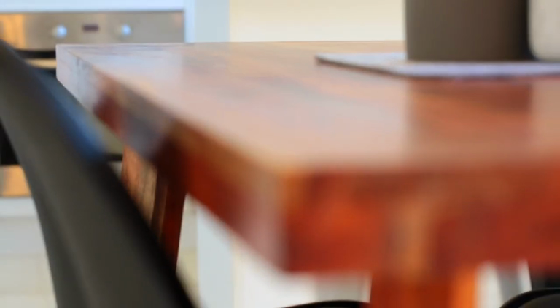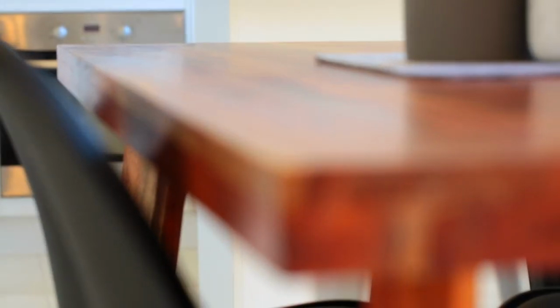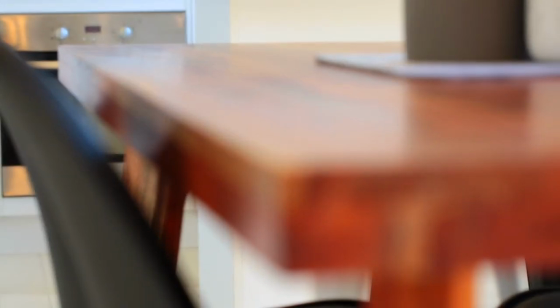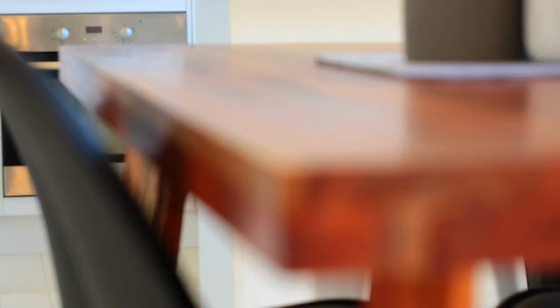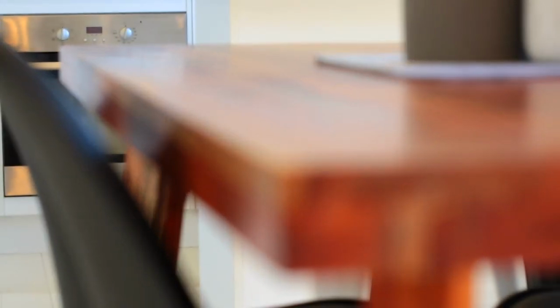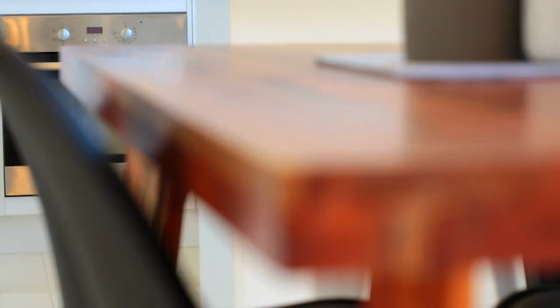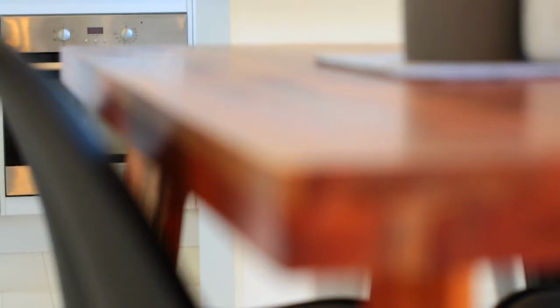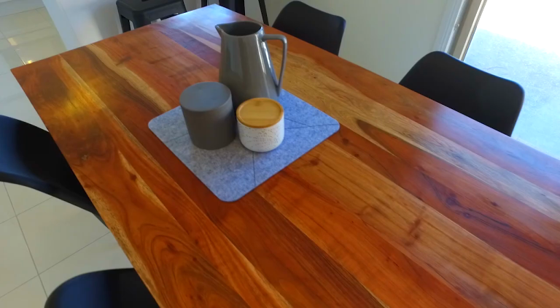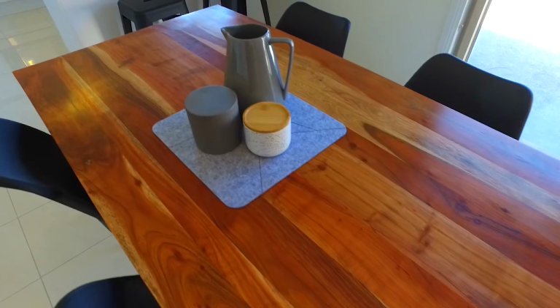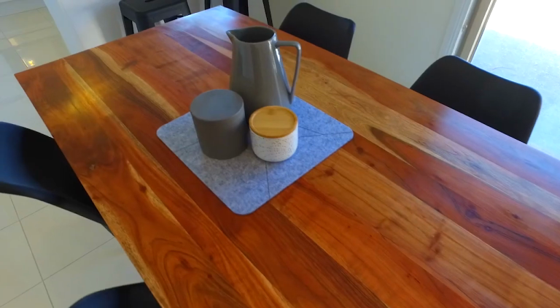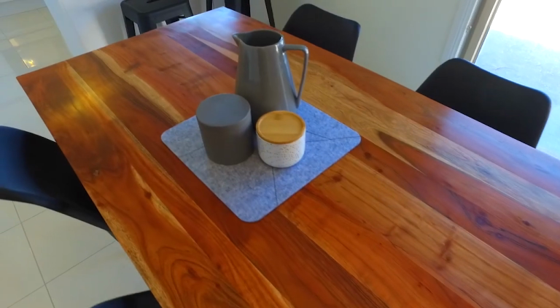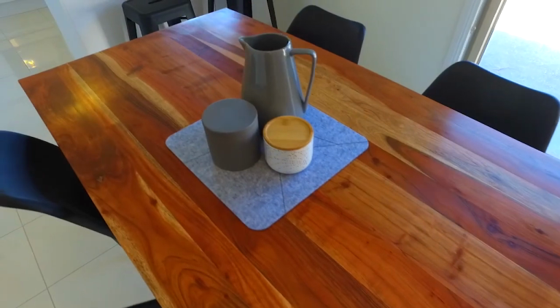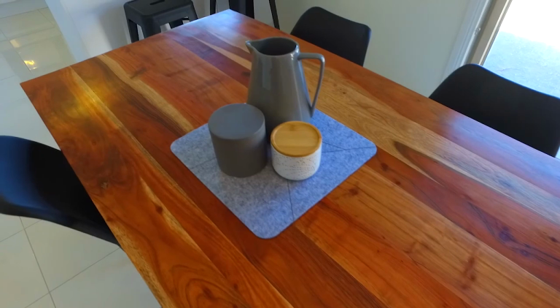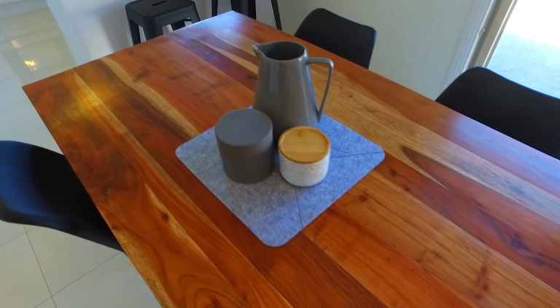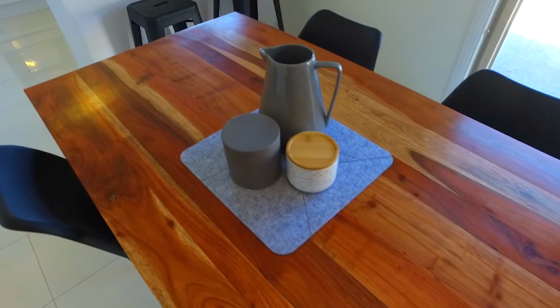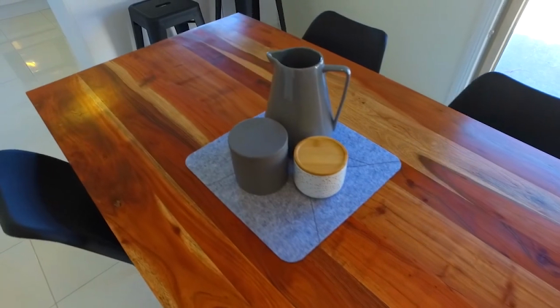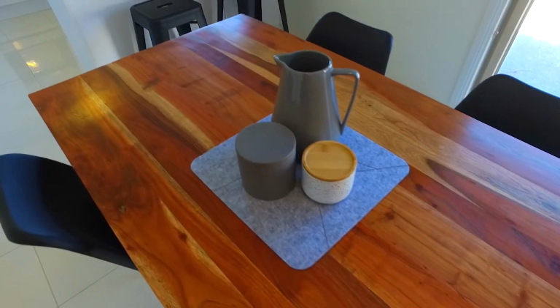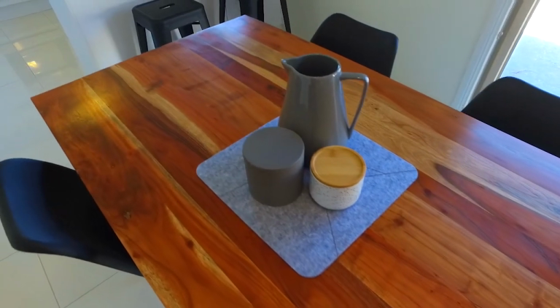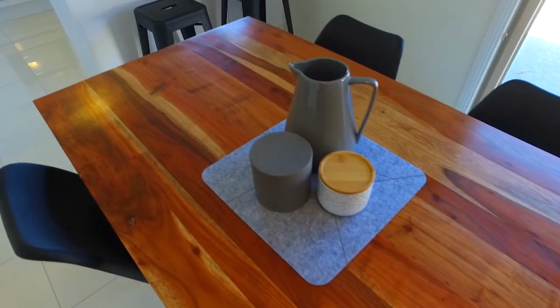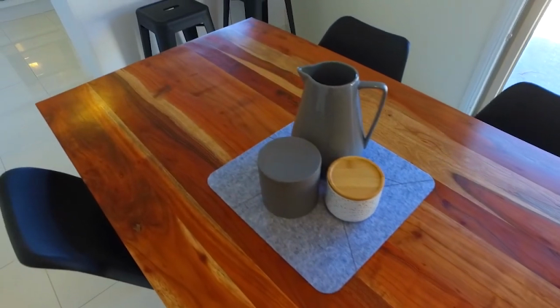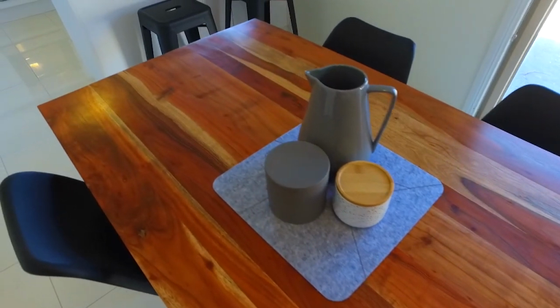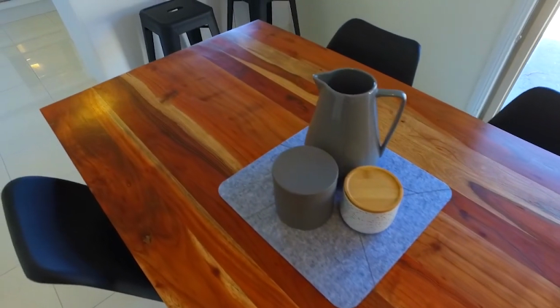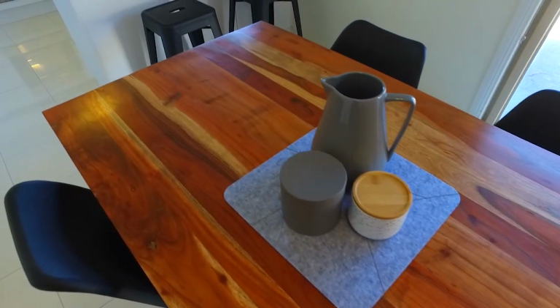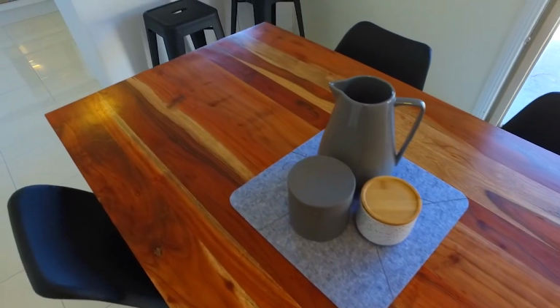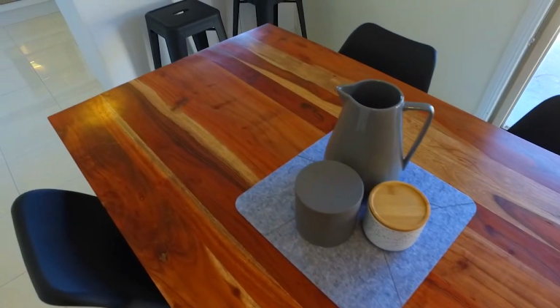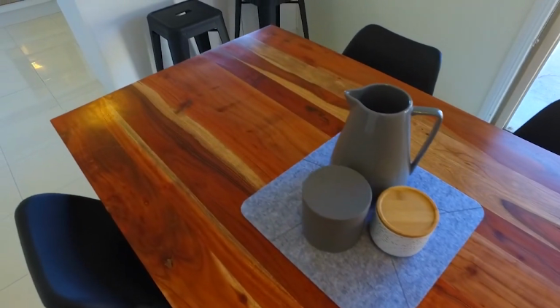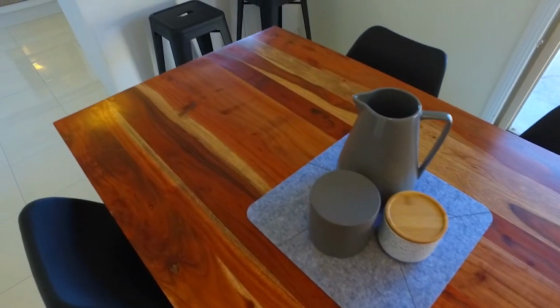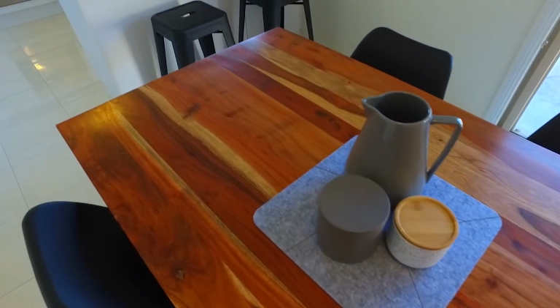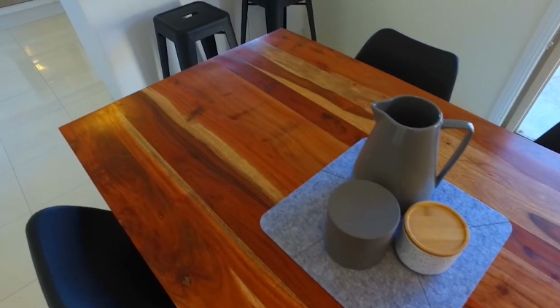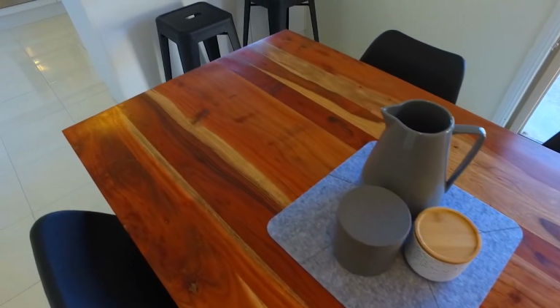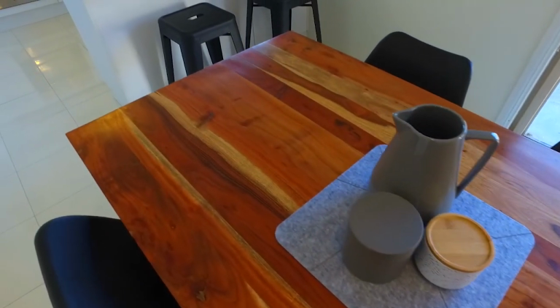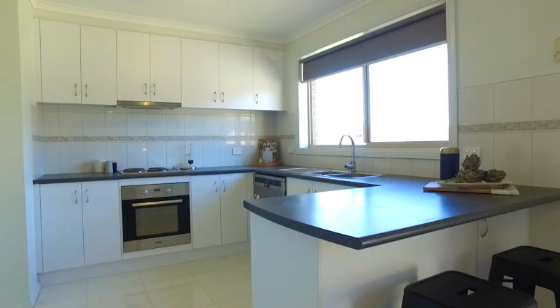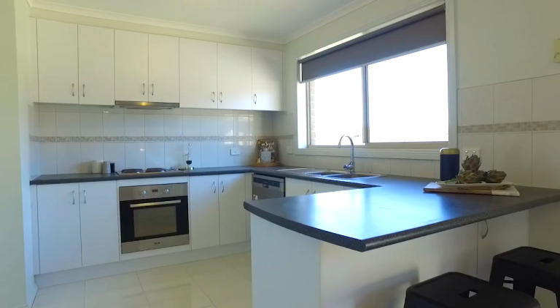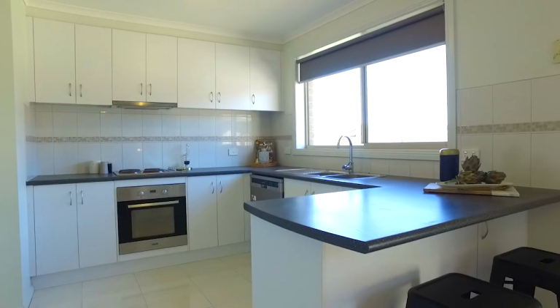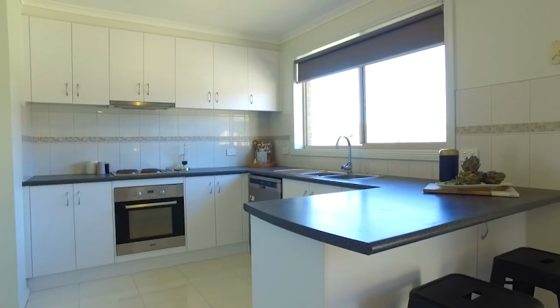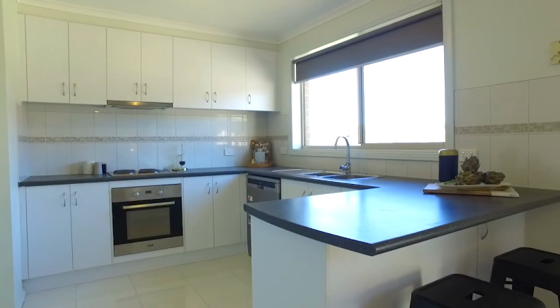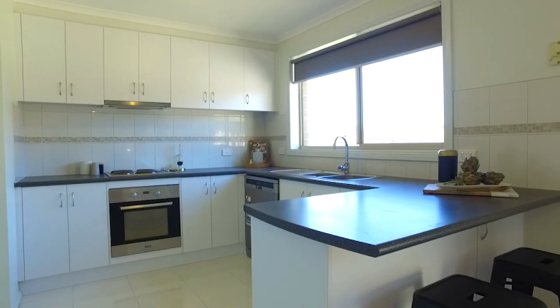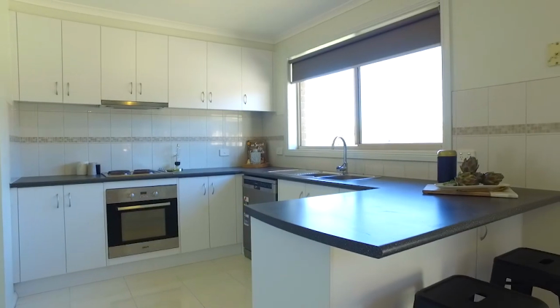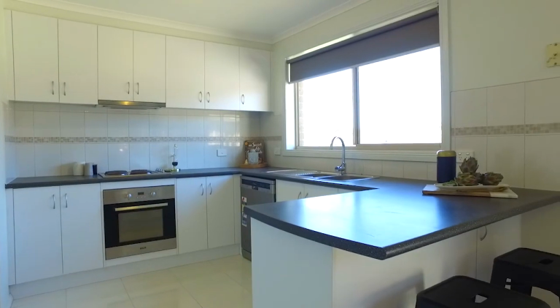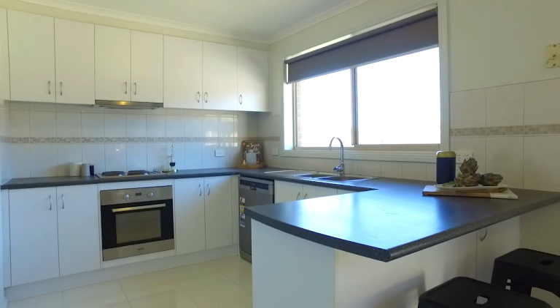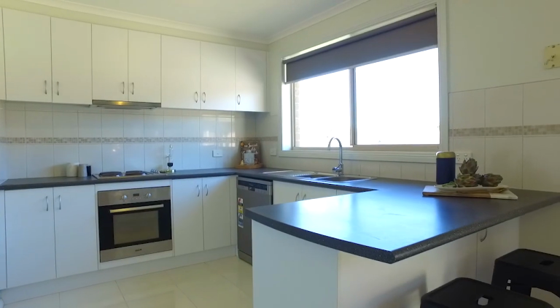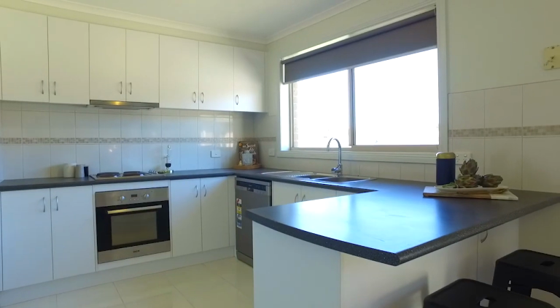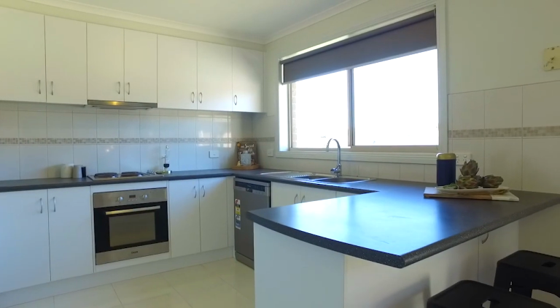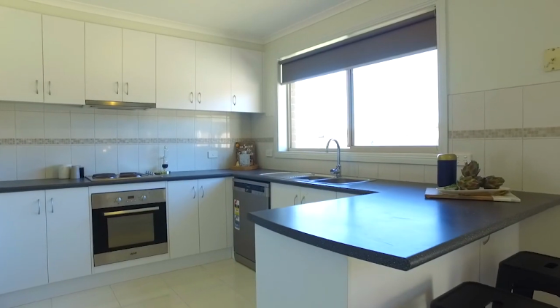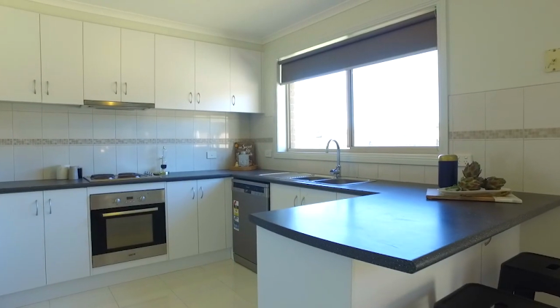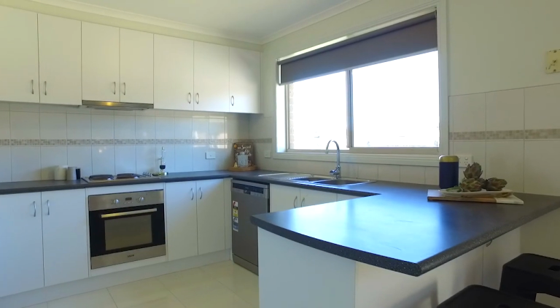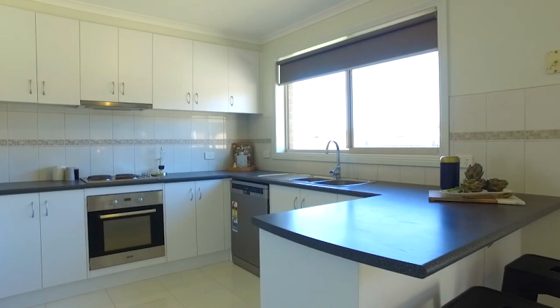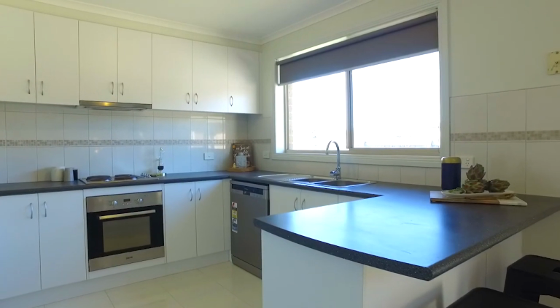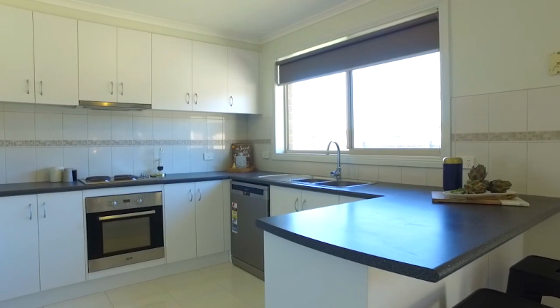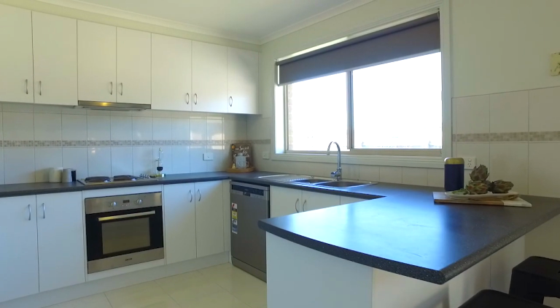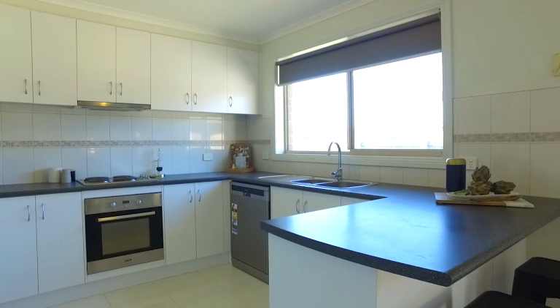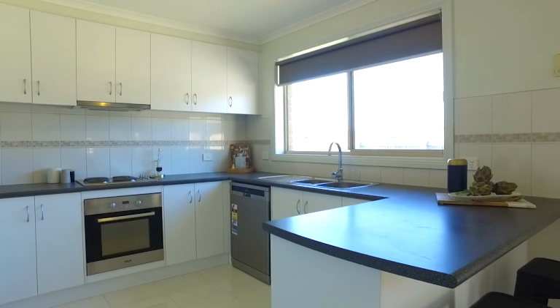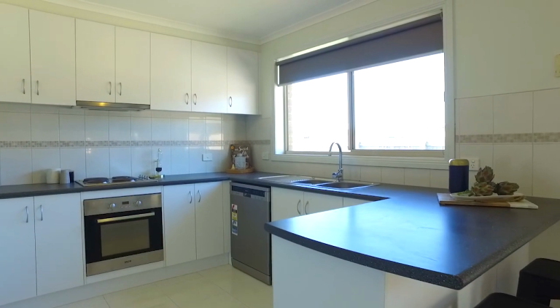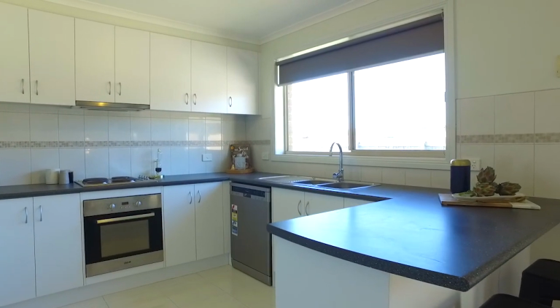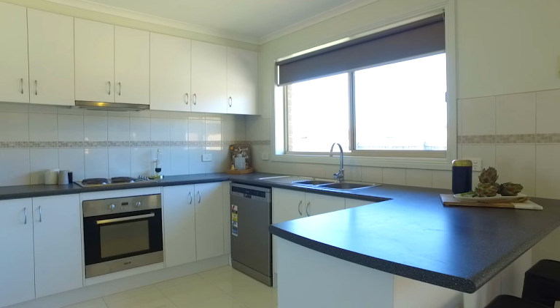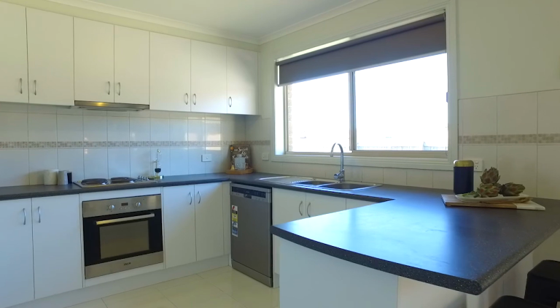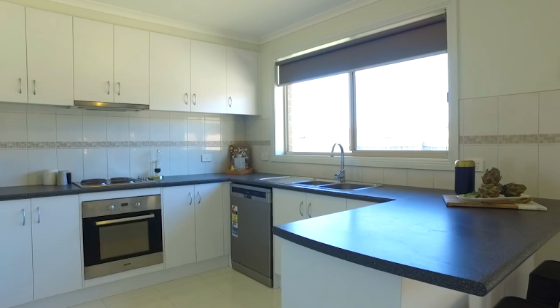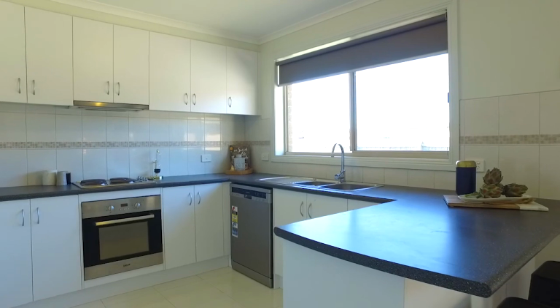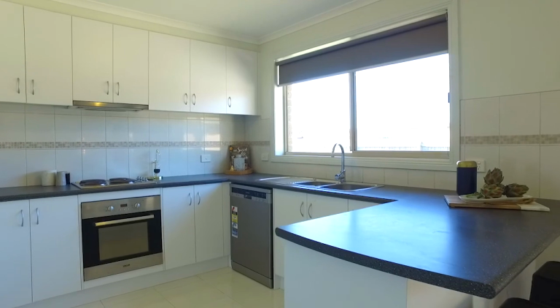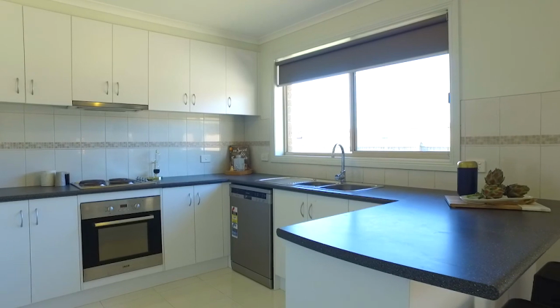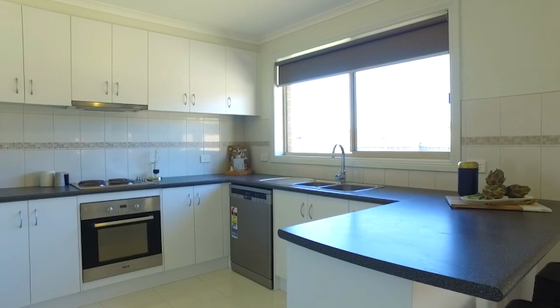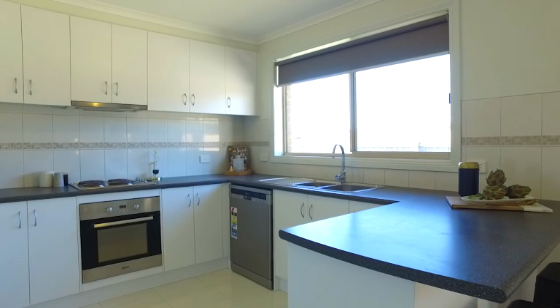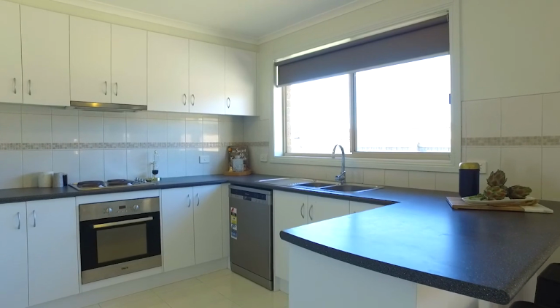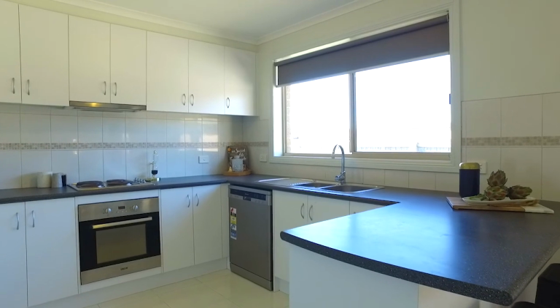This large meals and kitchen area features lots of cupboard space, brand new dishwasher and looks out onto your huge backyard.